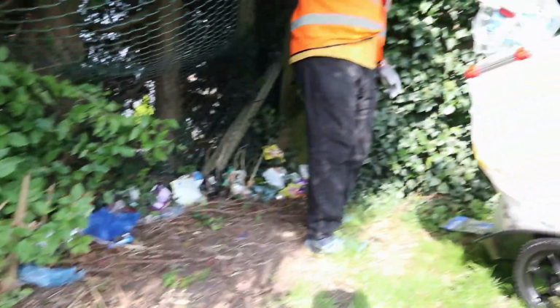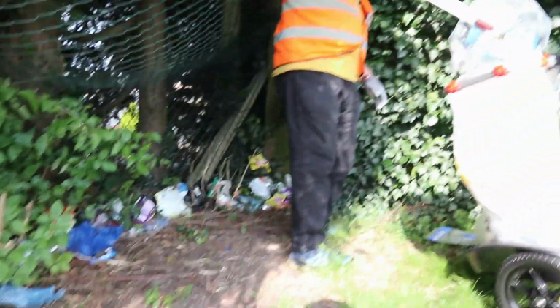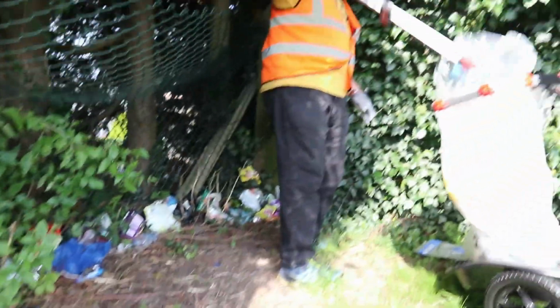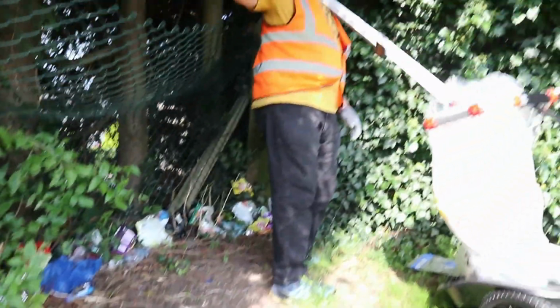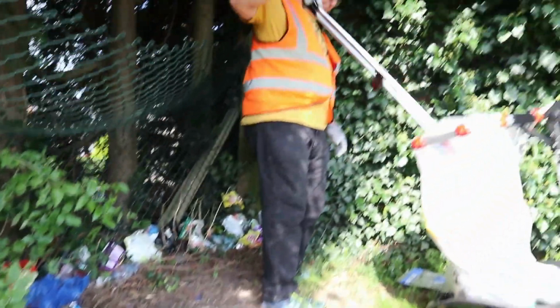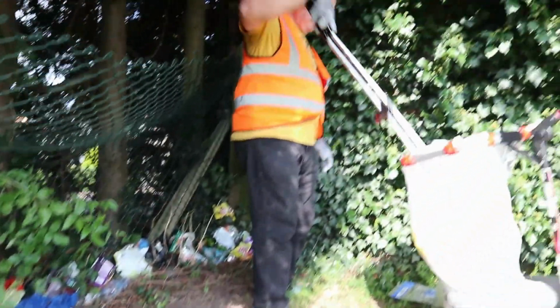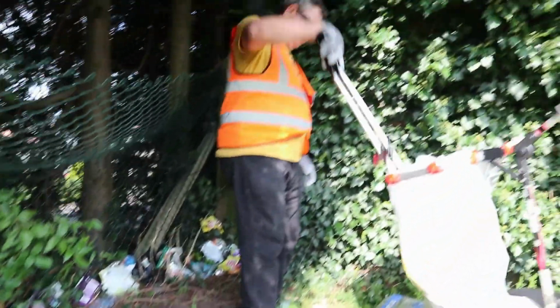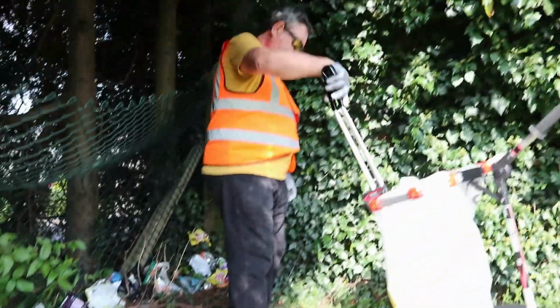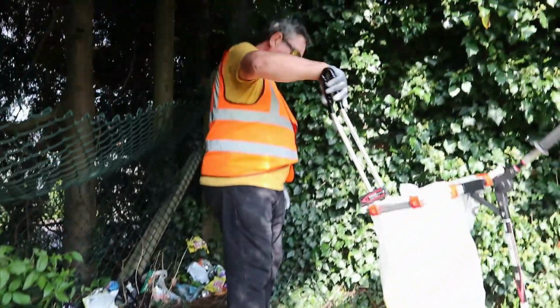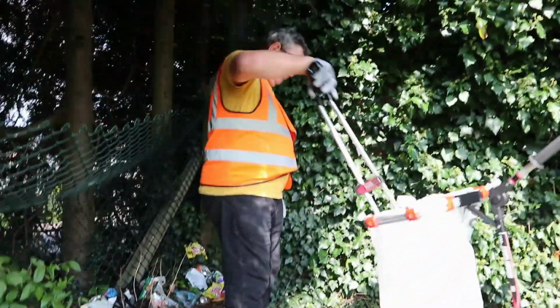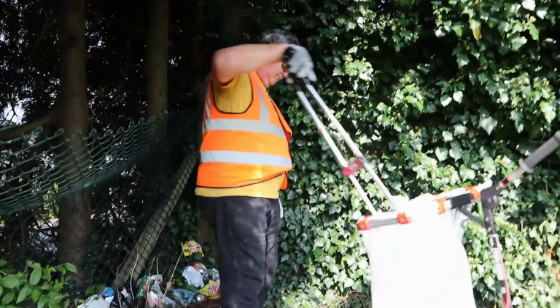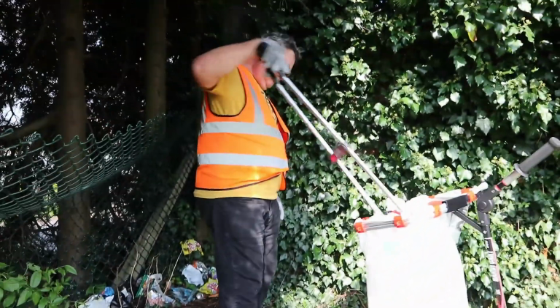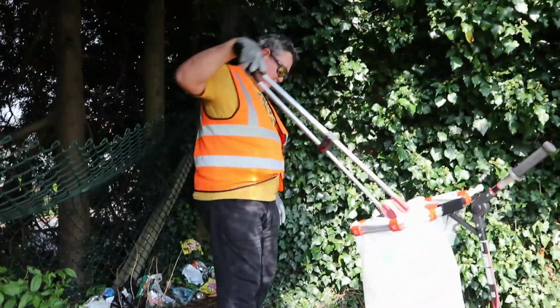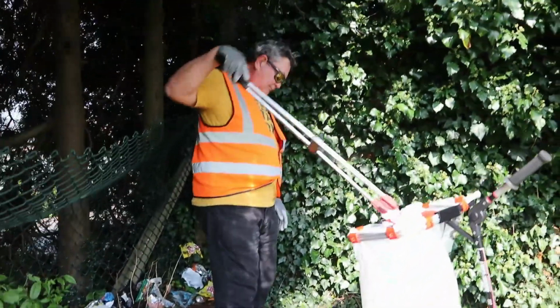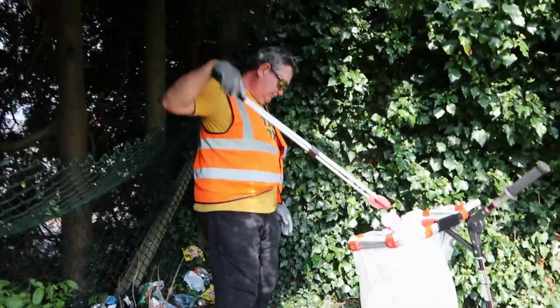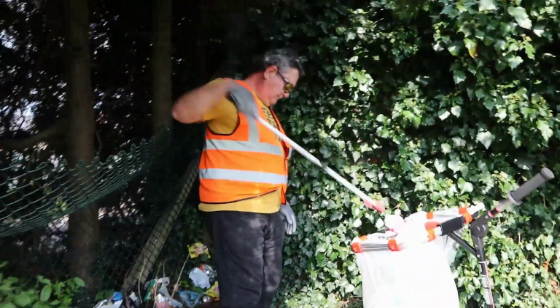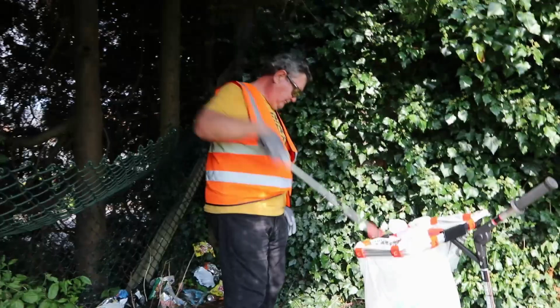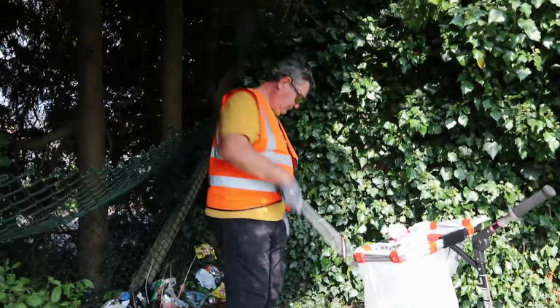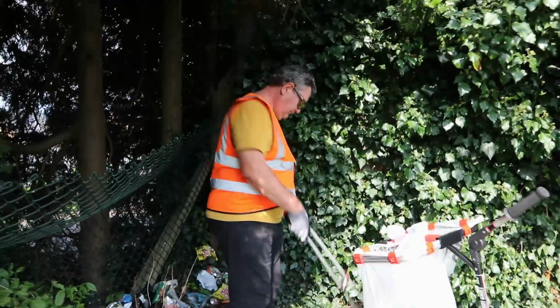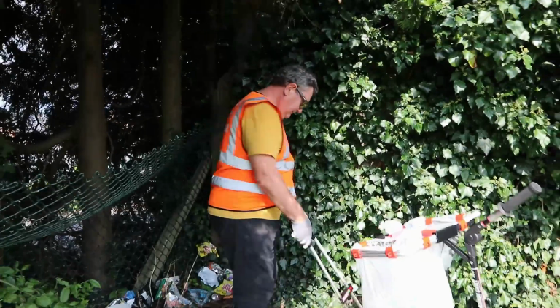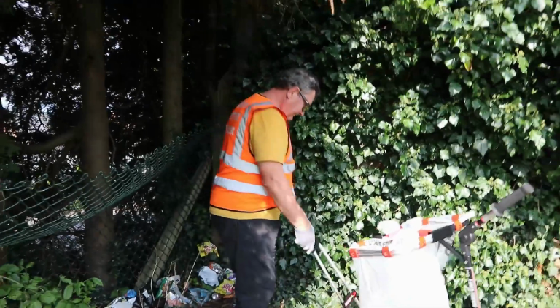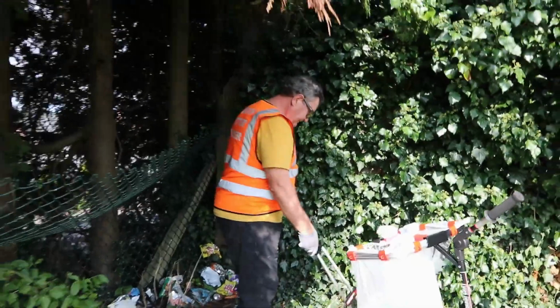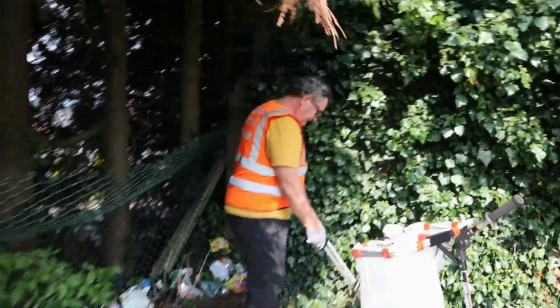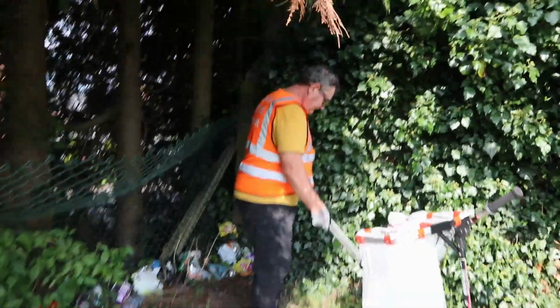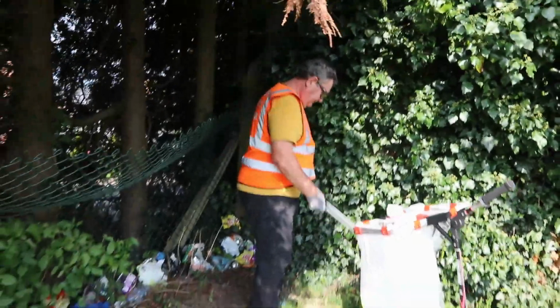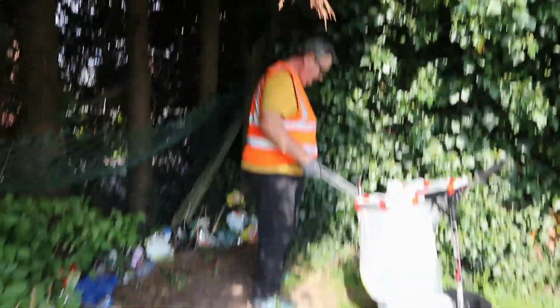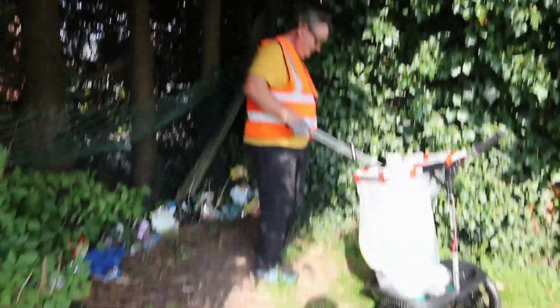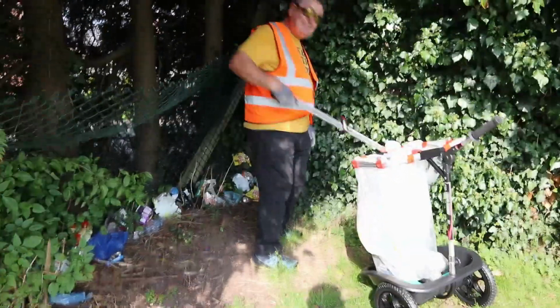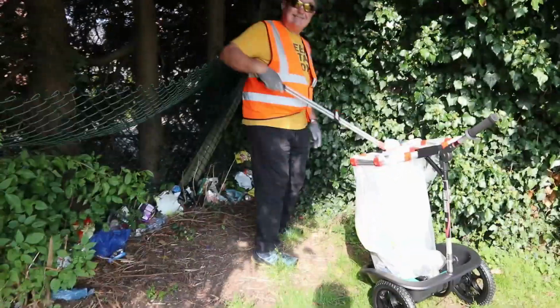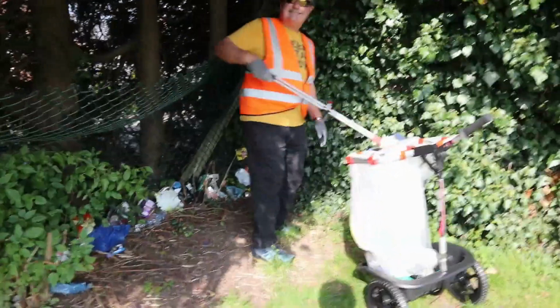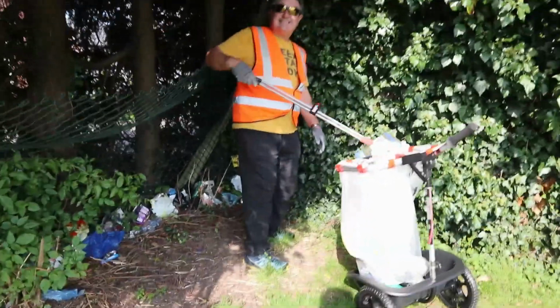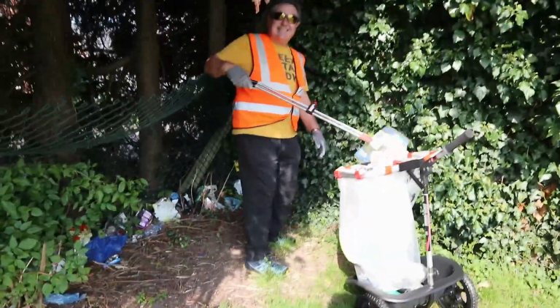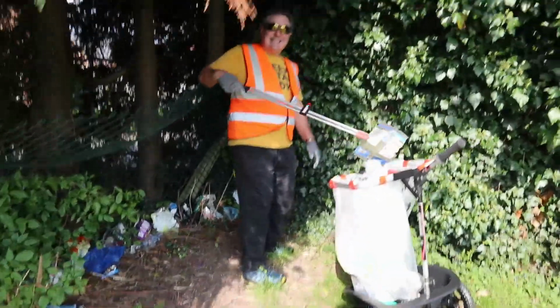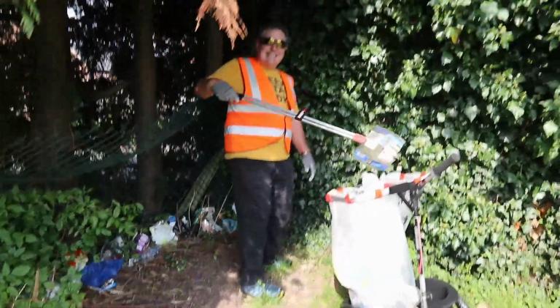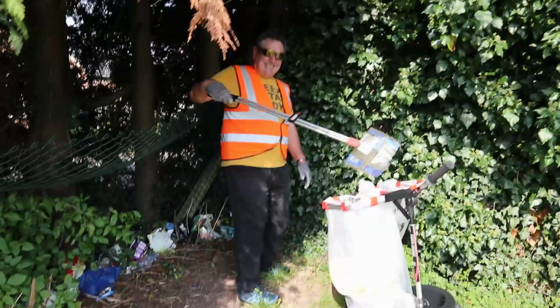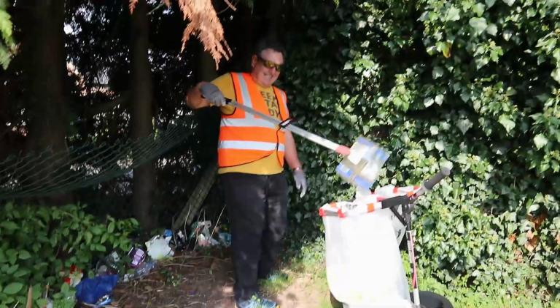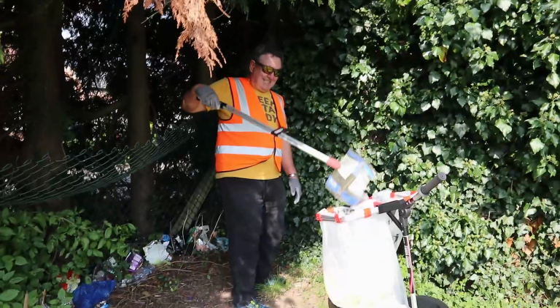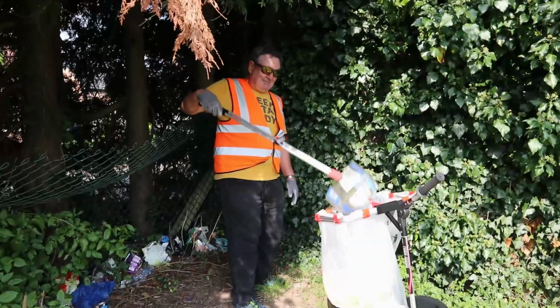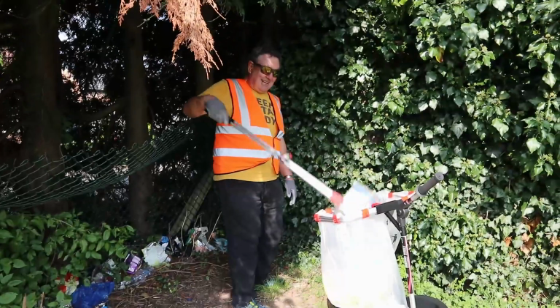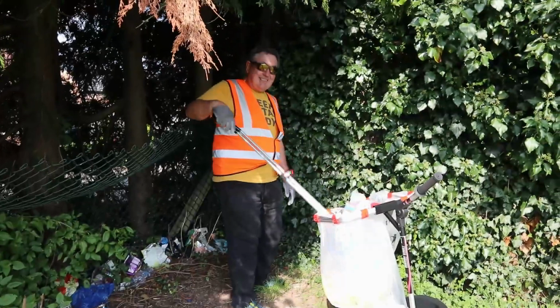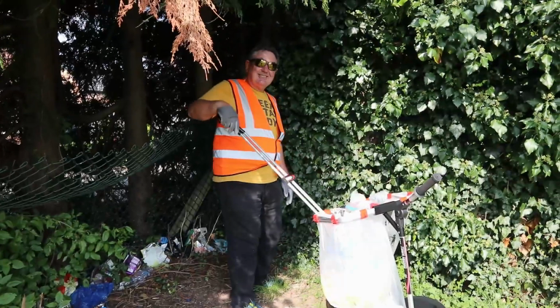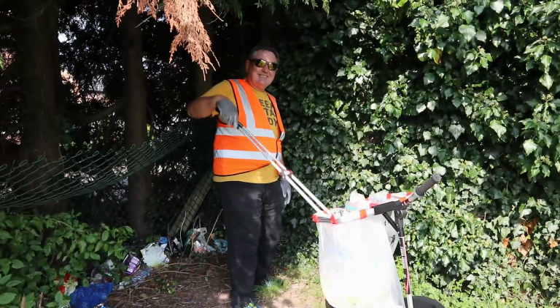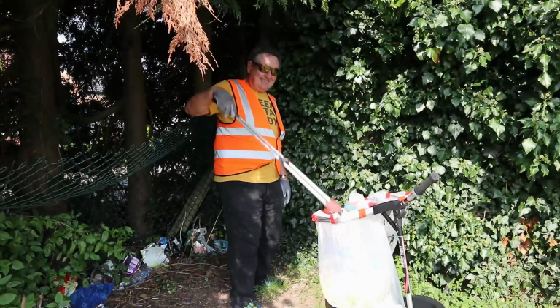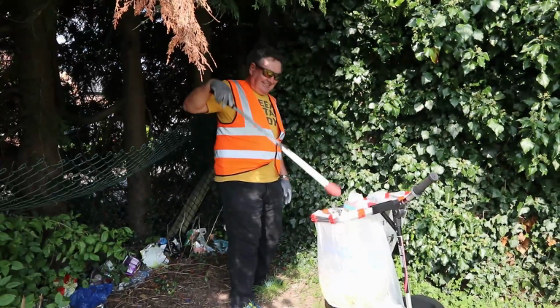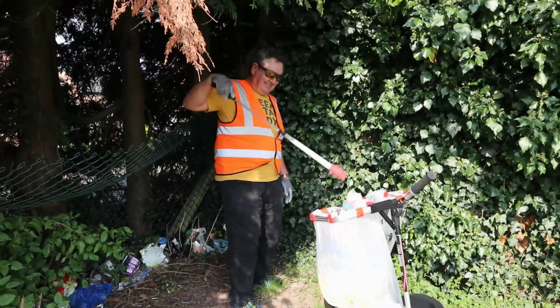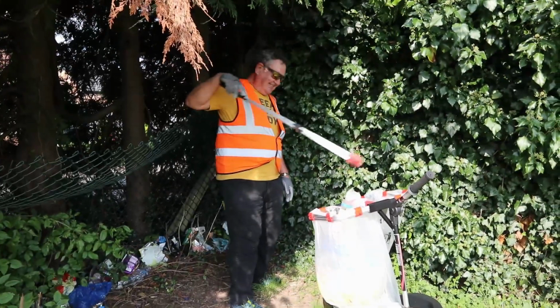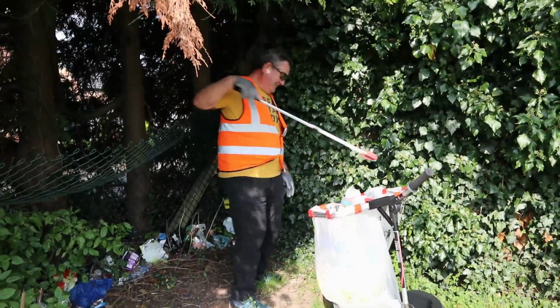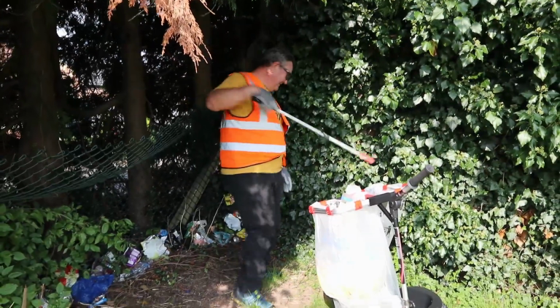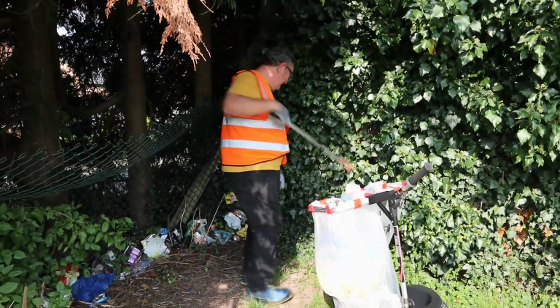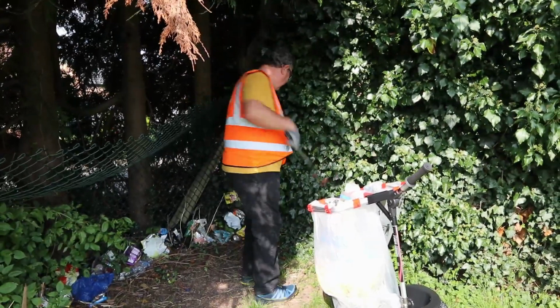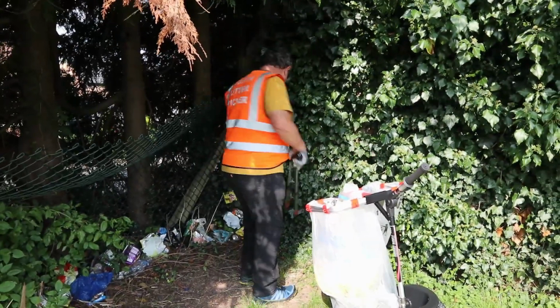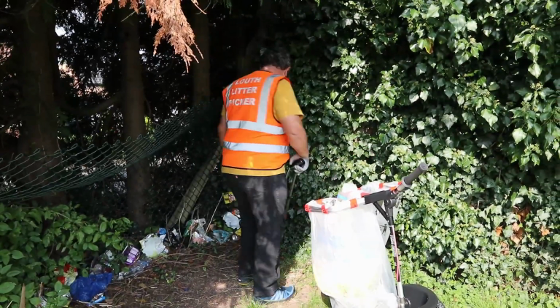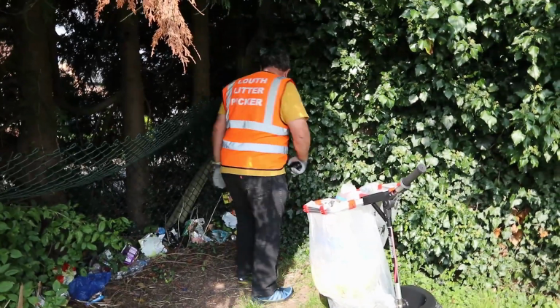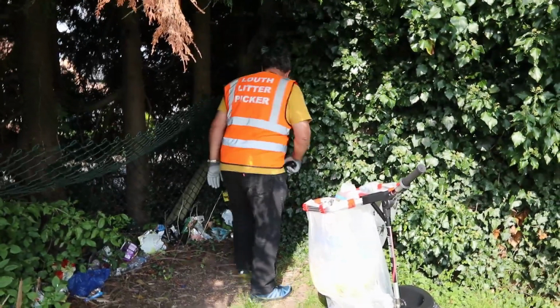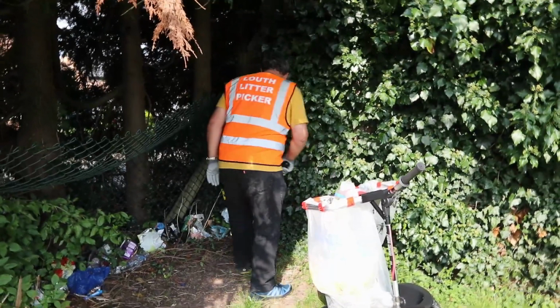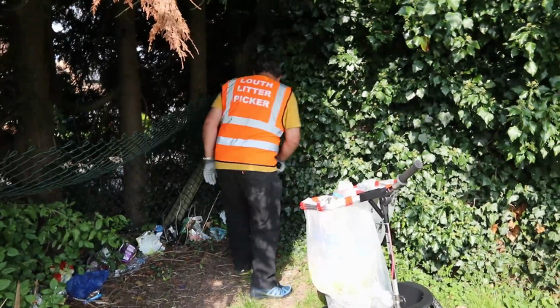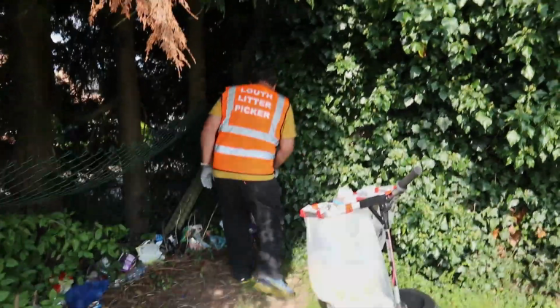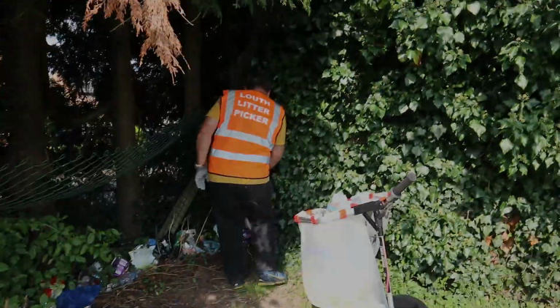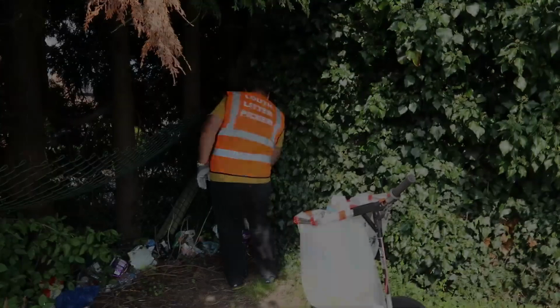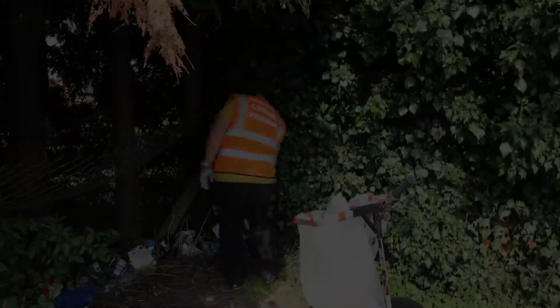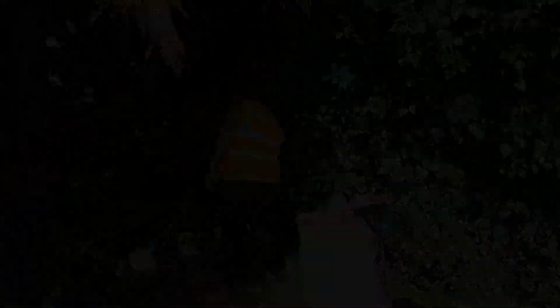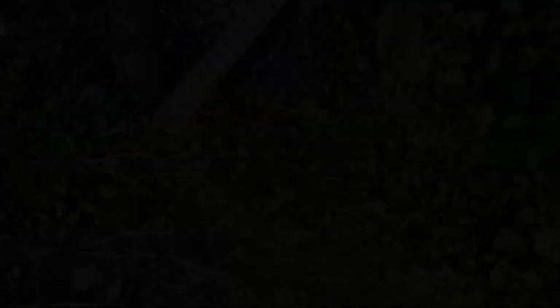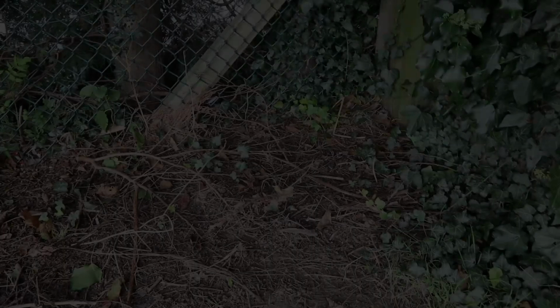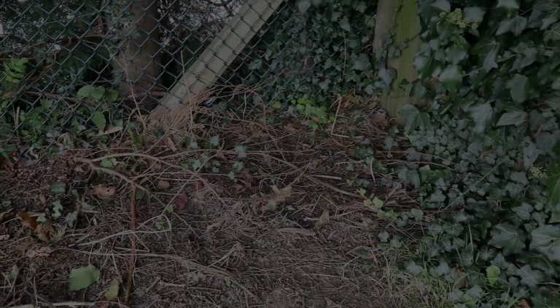There's the man at work, hard at it. Smile! Big cheesy grins. Right, that's your lot.